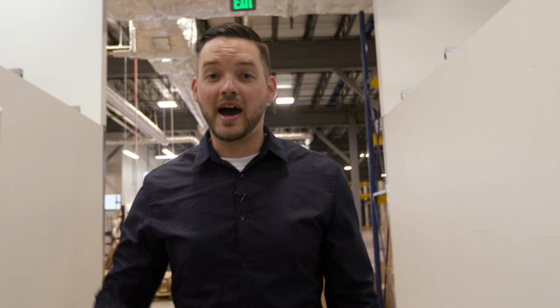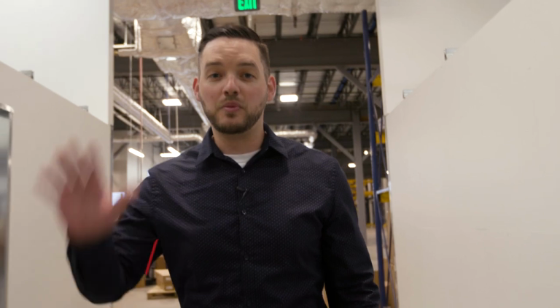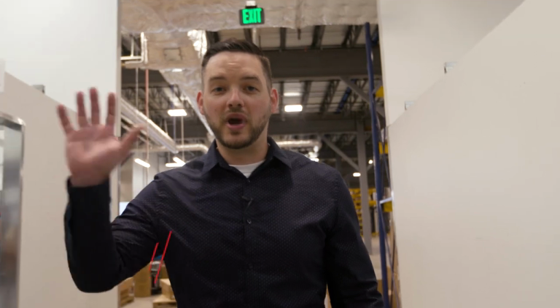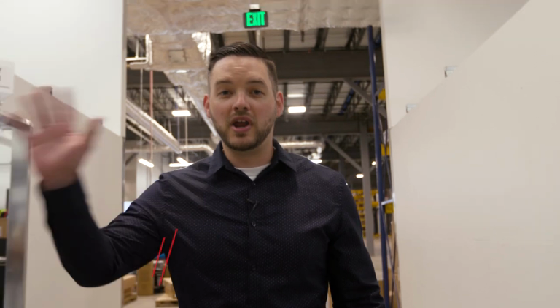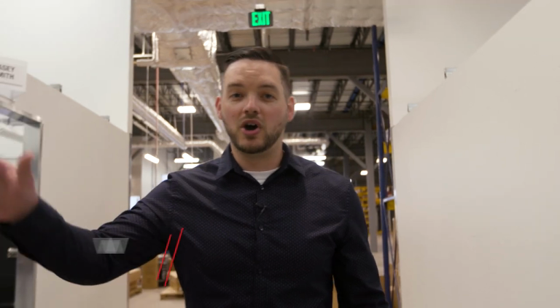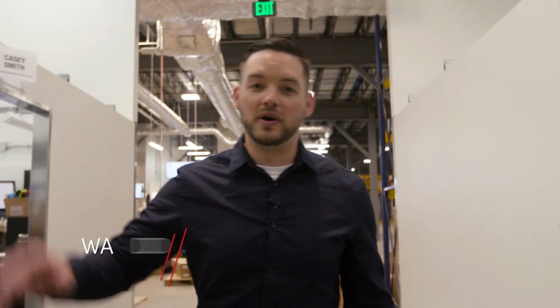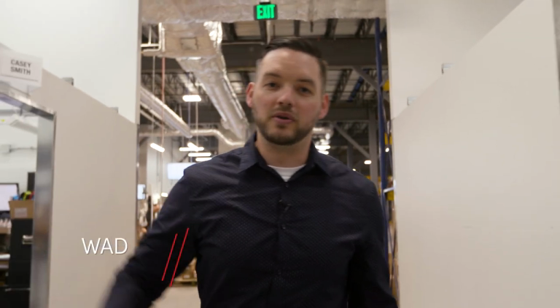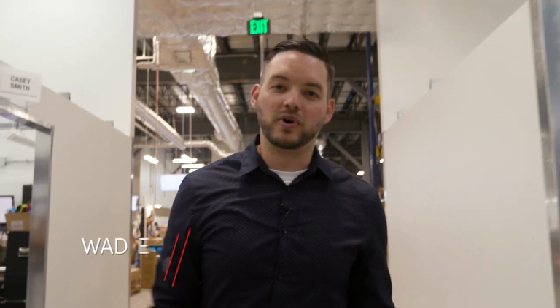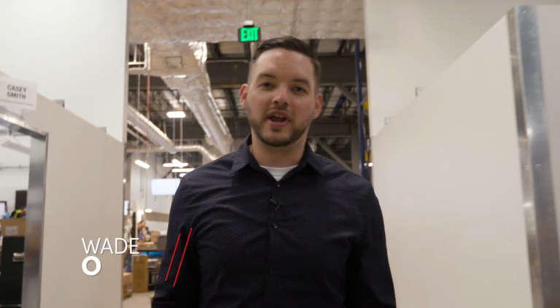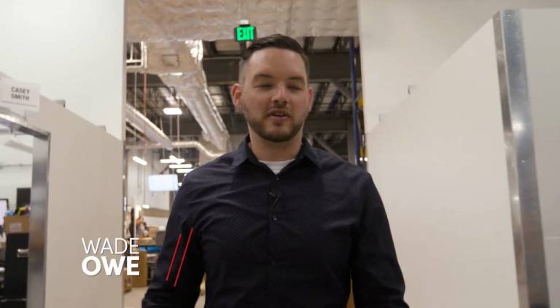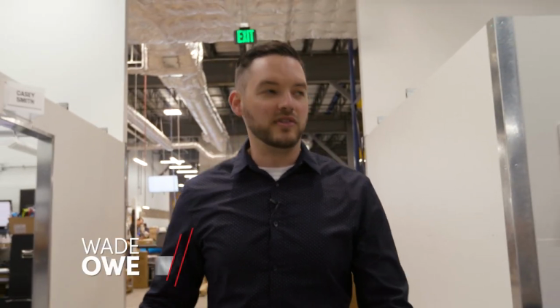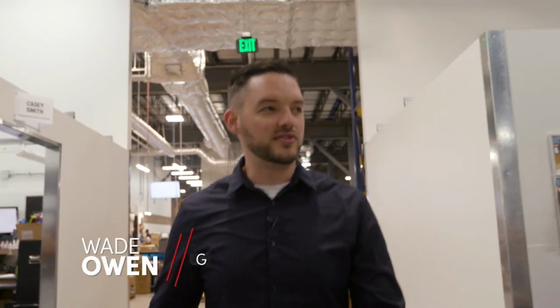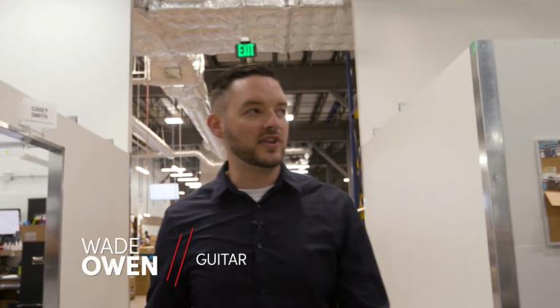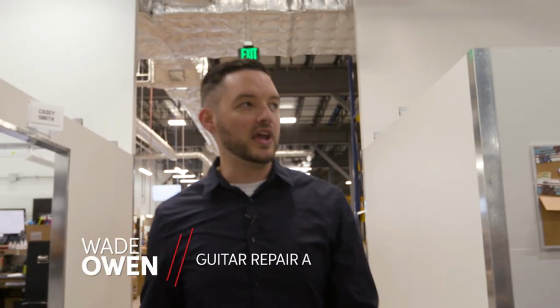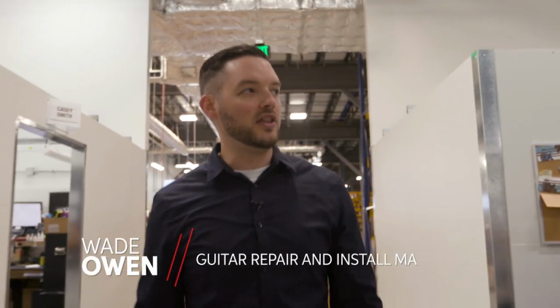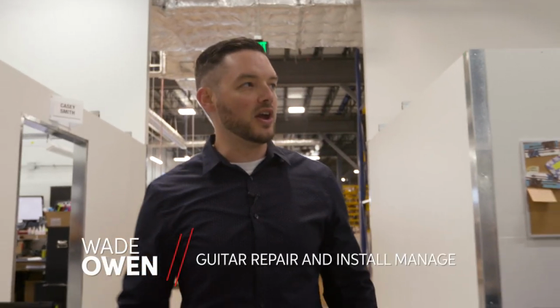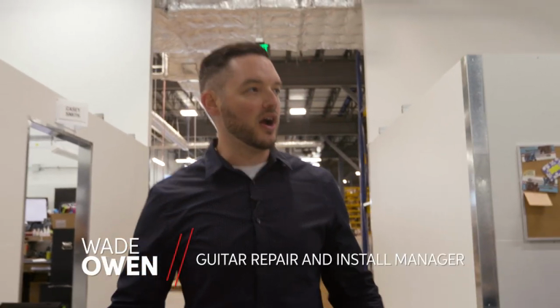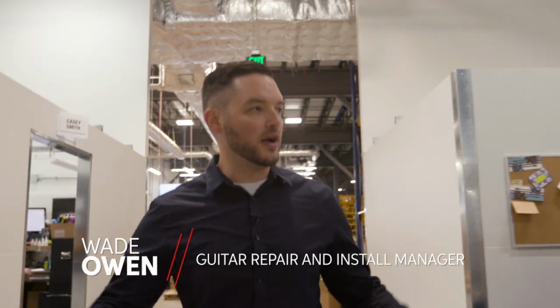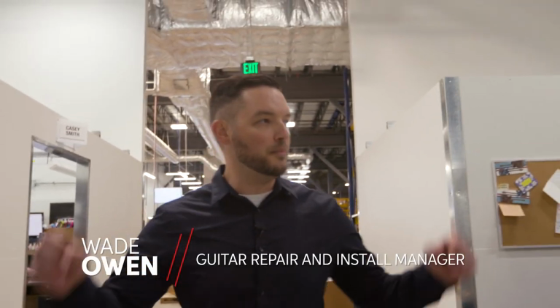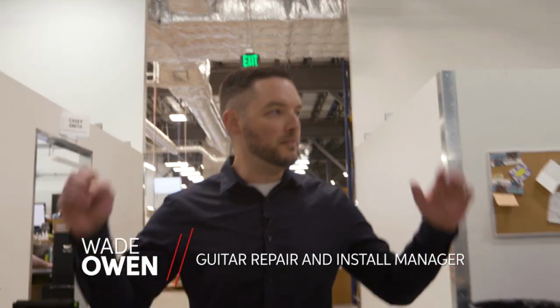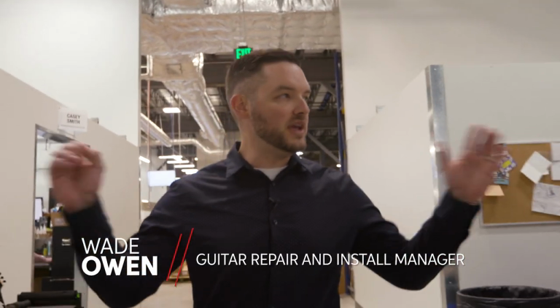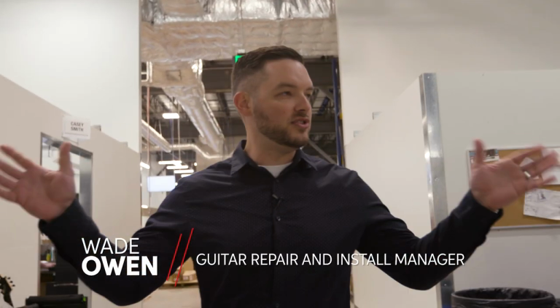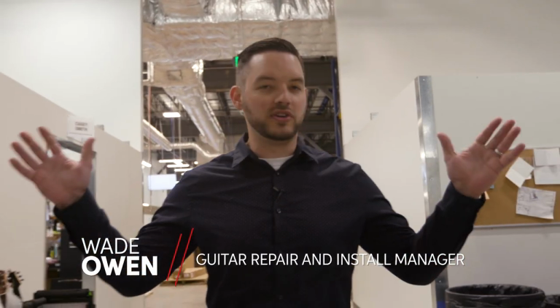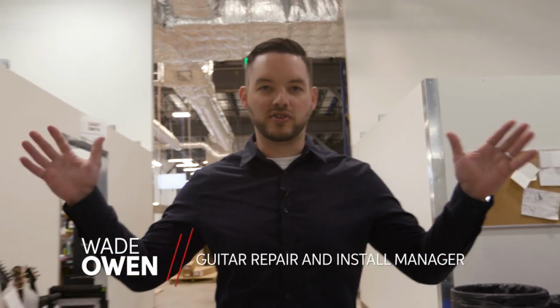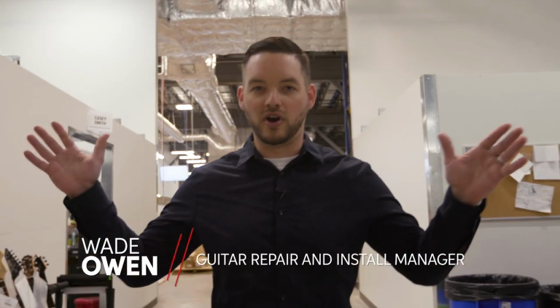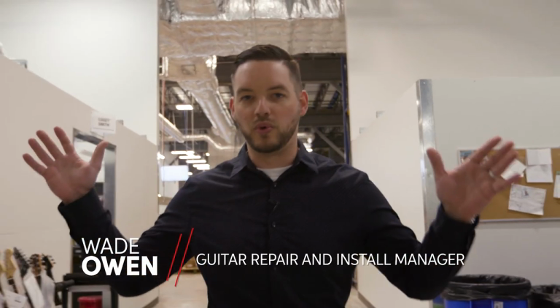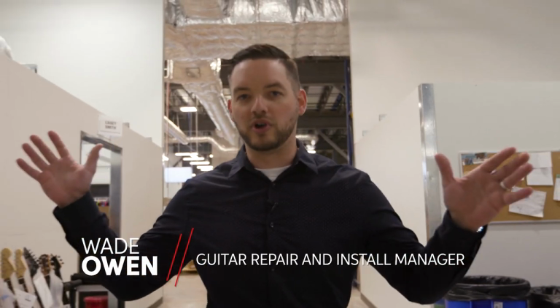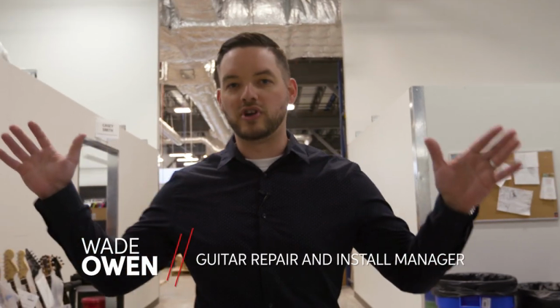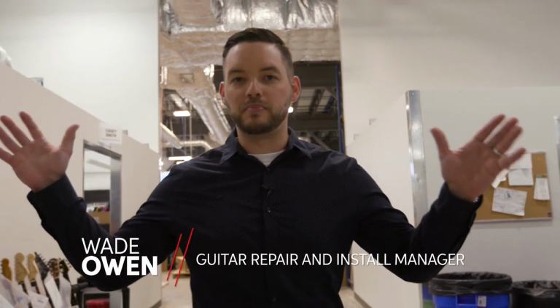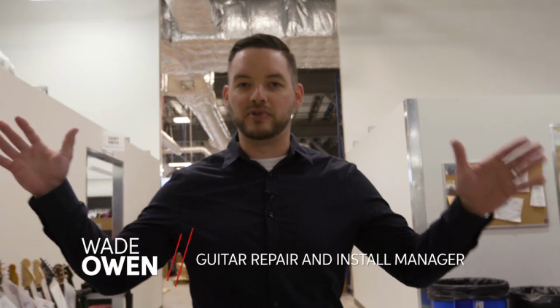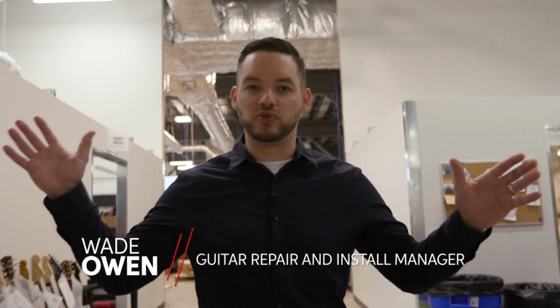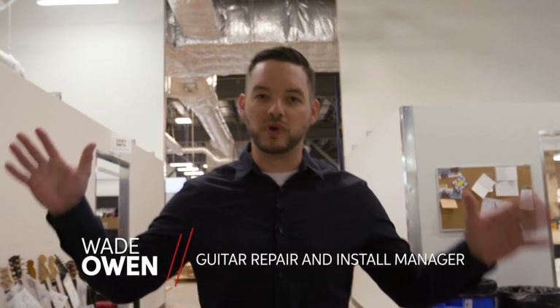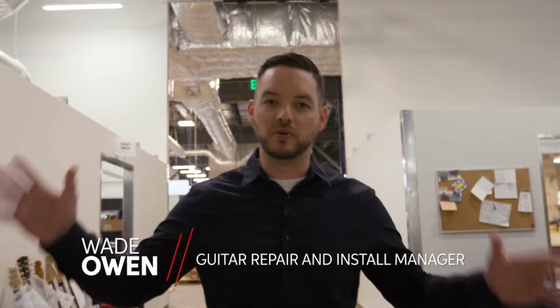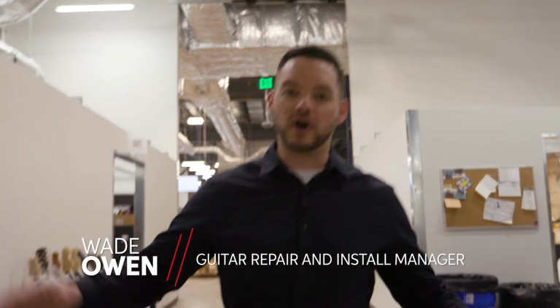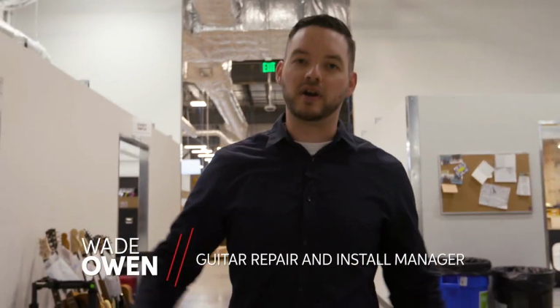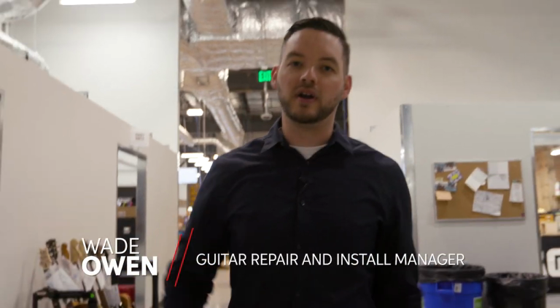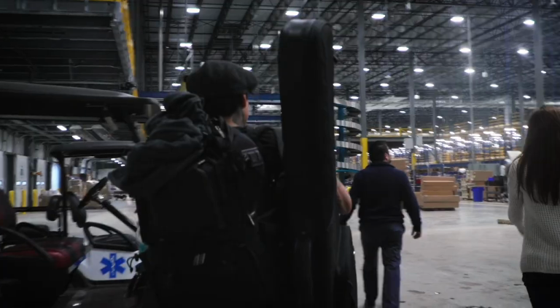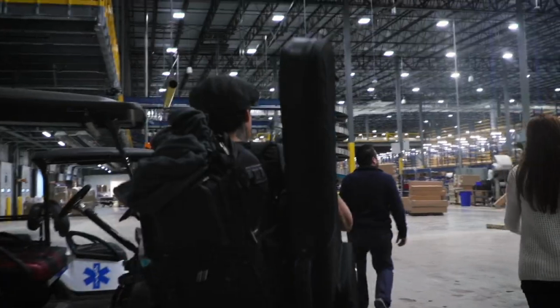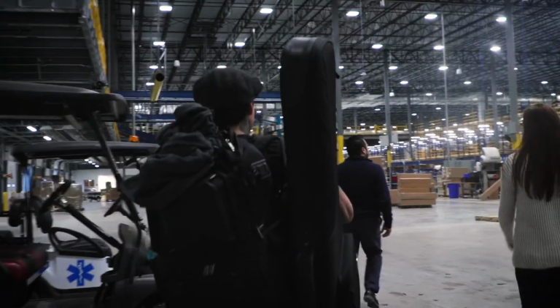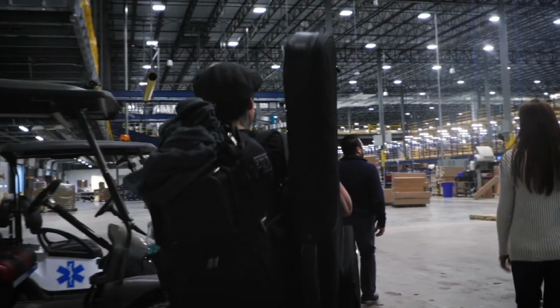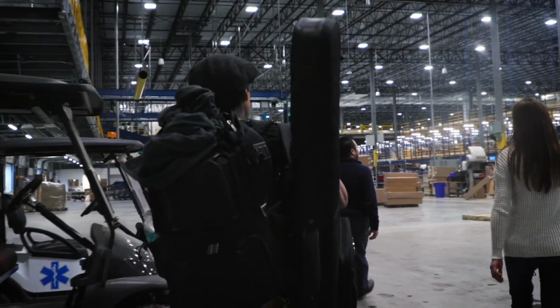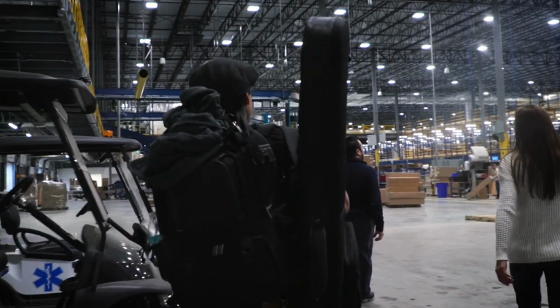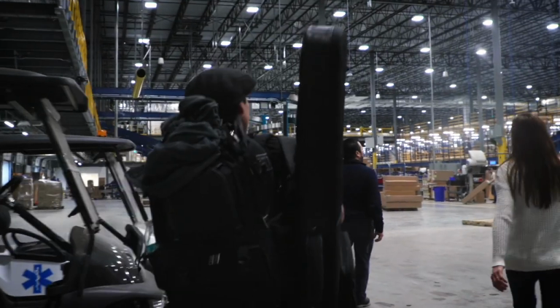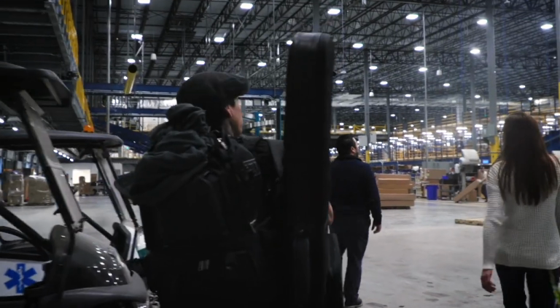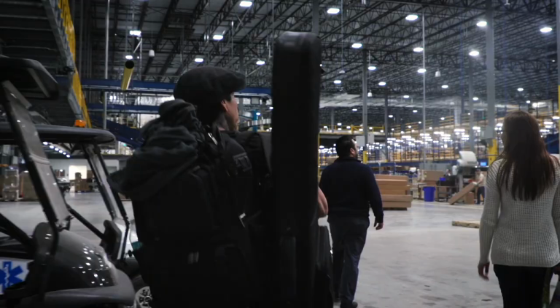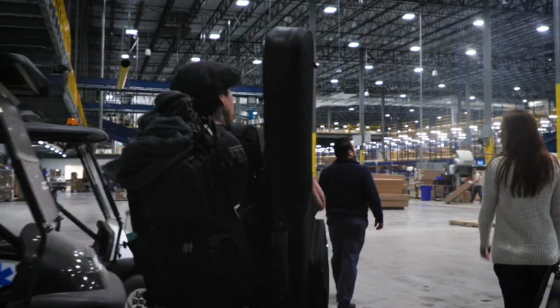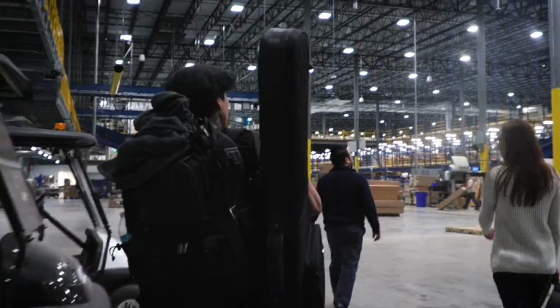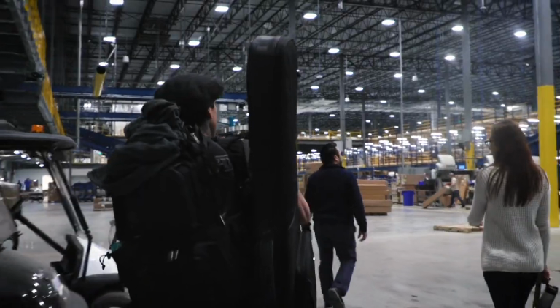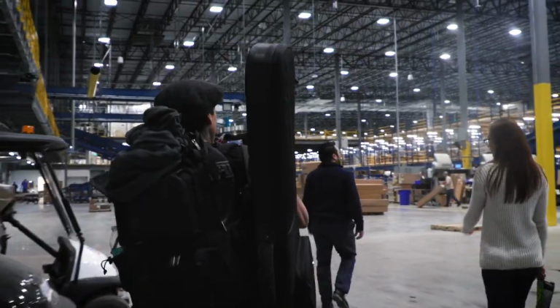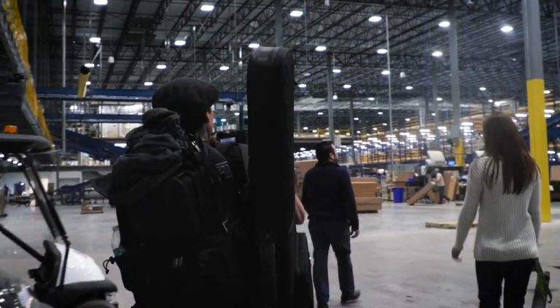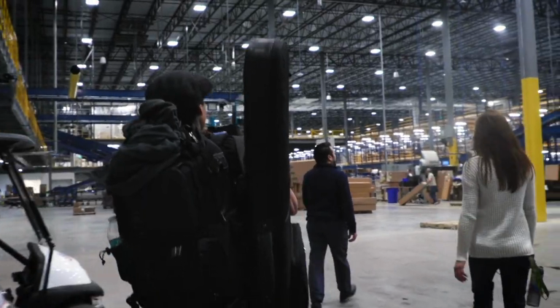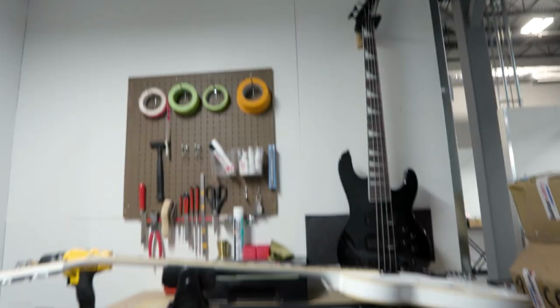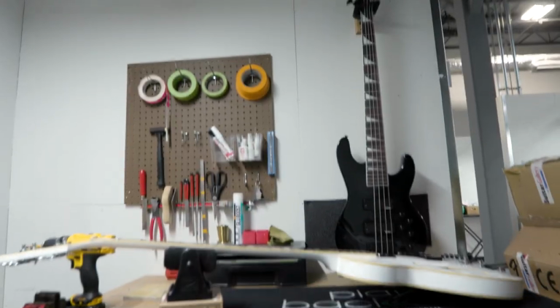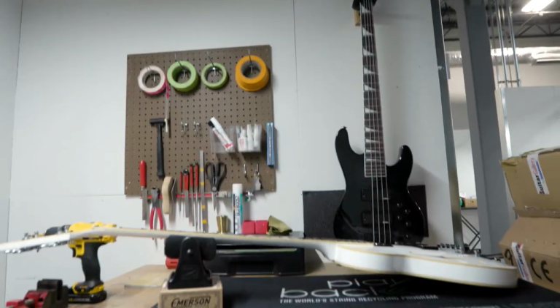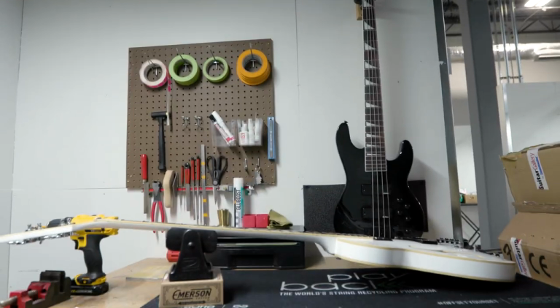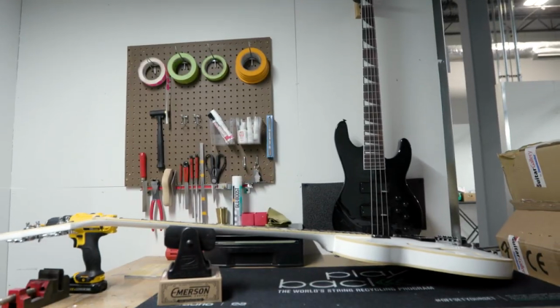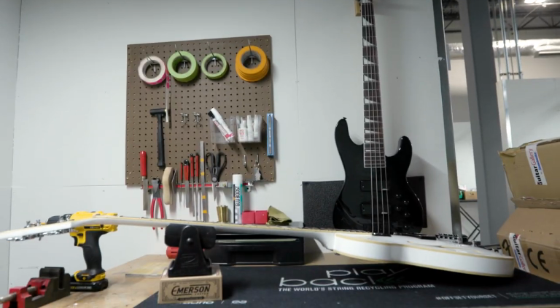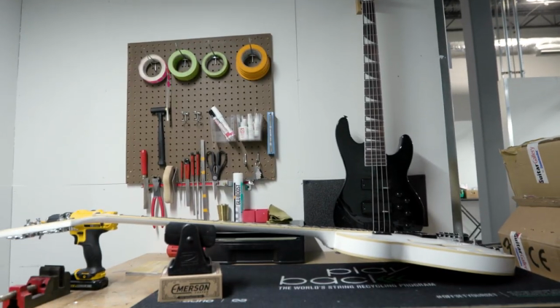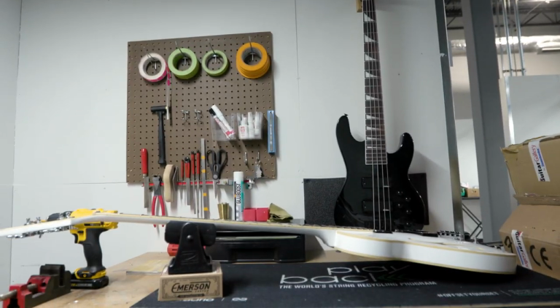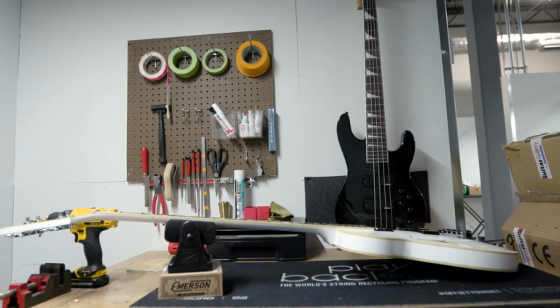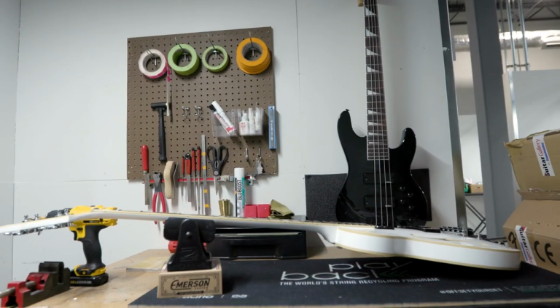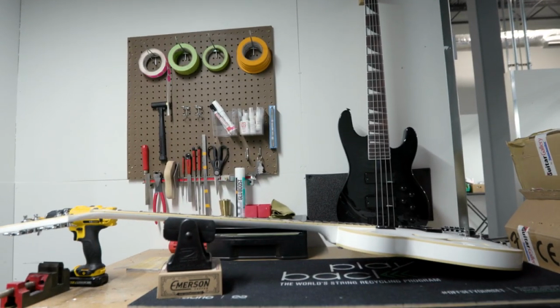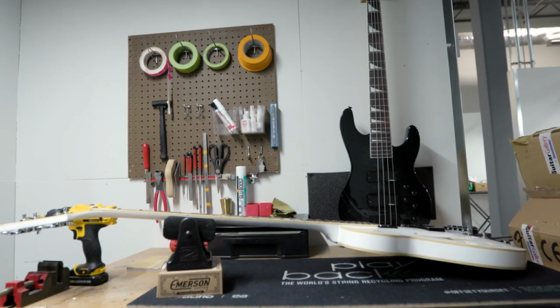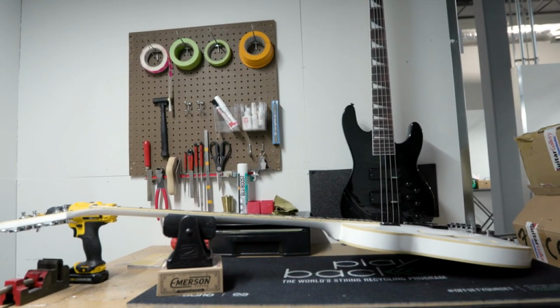Hi, I'm Wade Owen. We're here in the state-of-the-art amazing guitar workshop at Sweetwater. Let's go check out what we do to hundreds of guitars every single day.